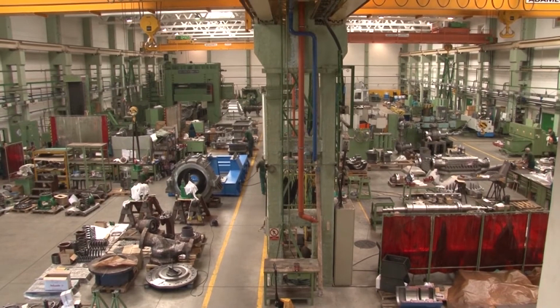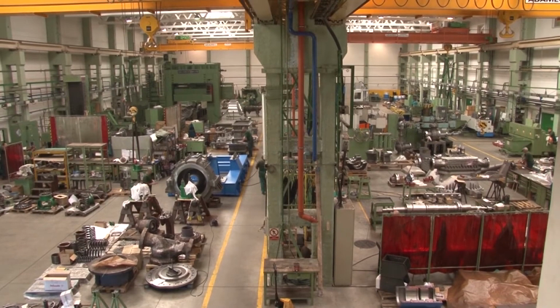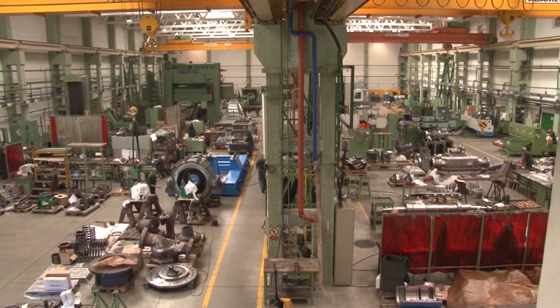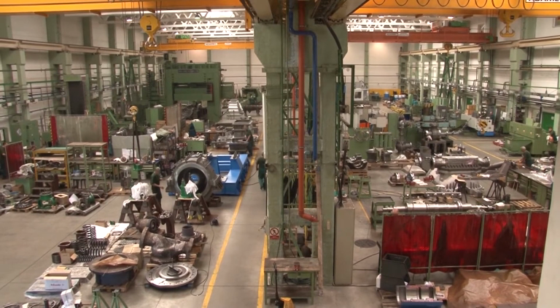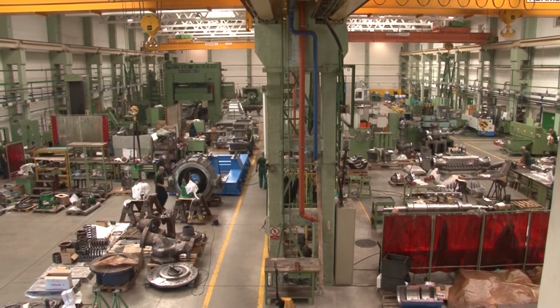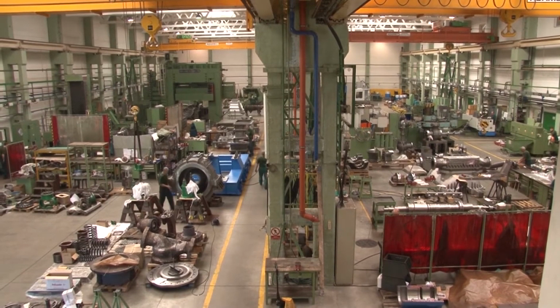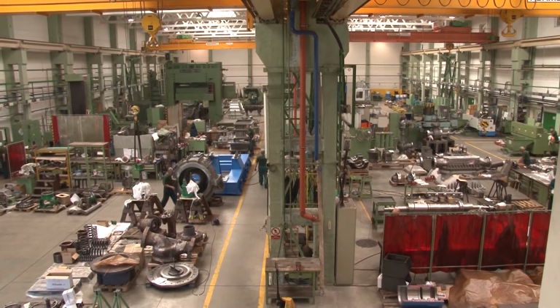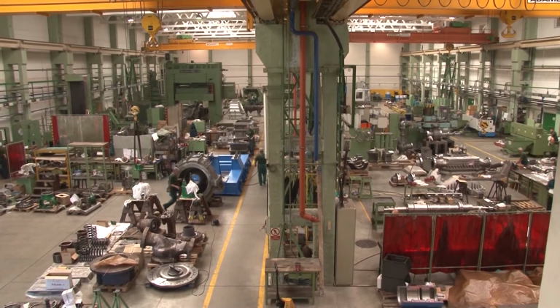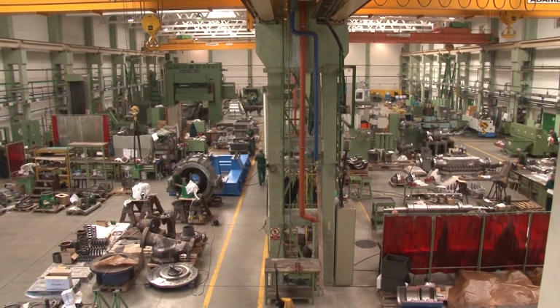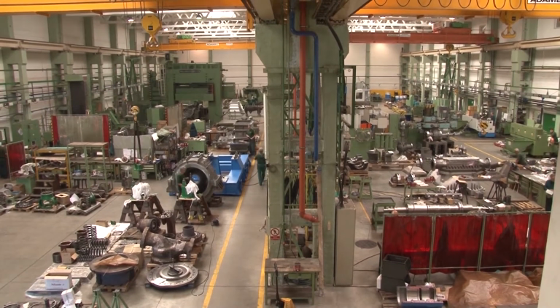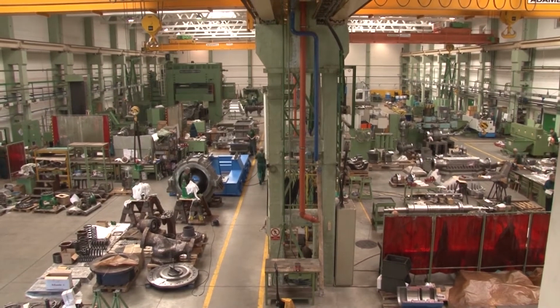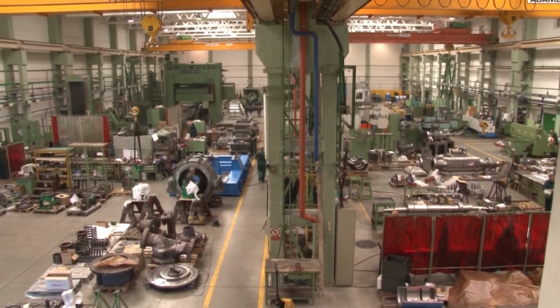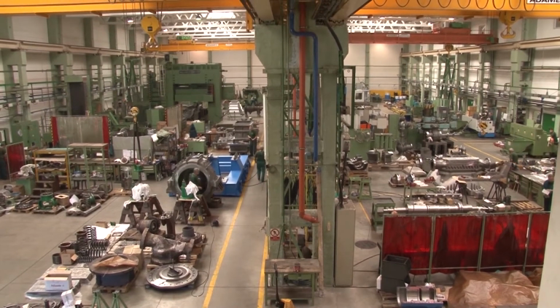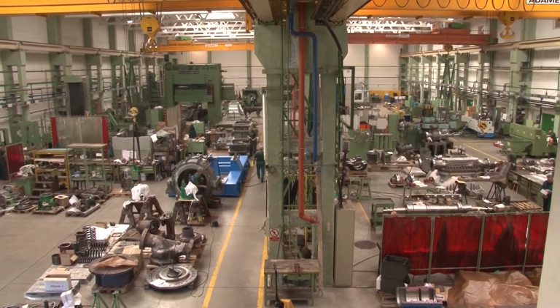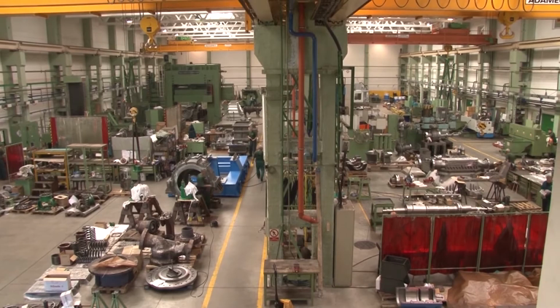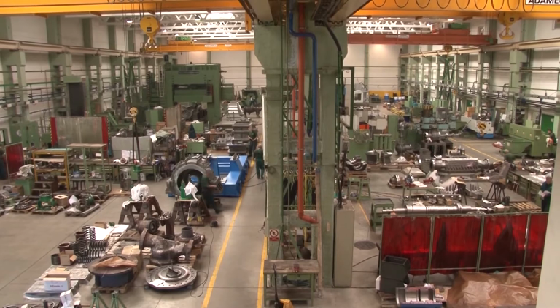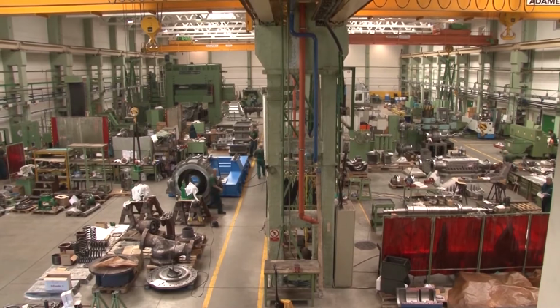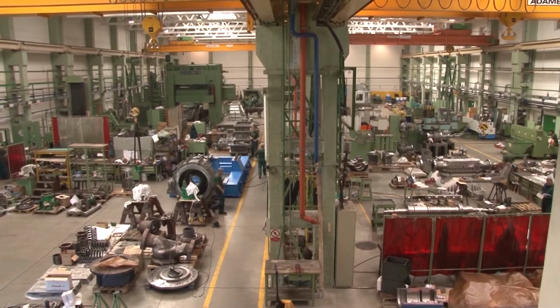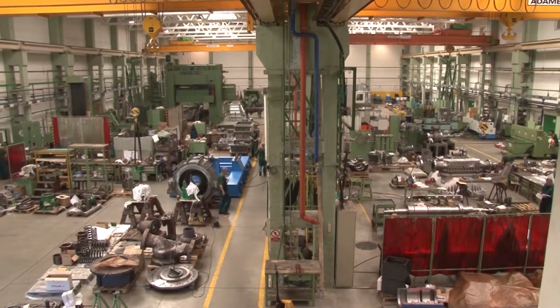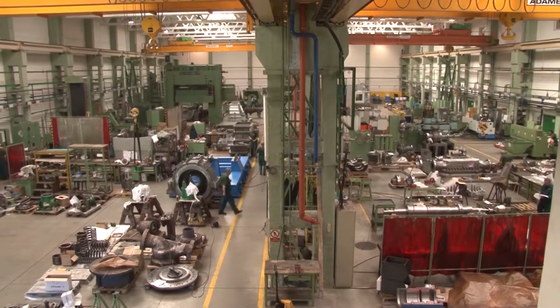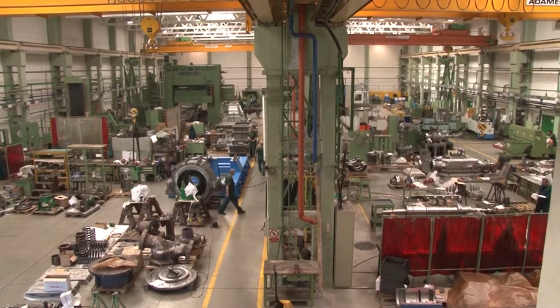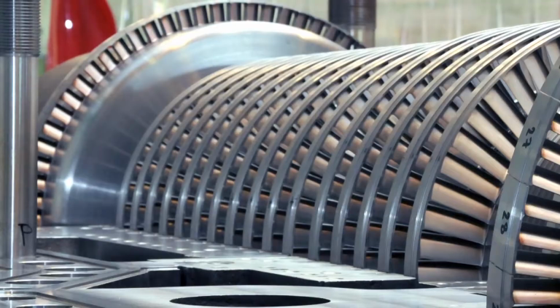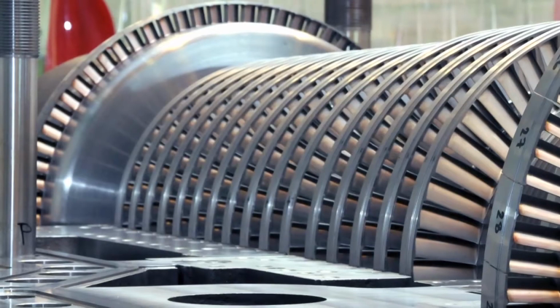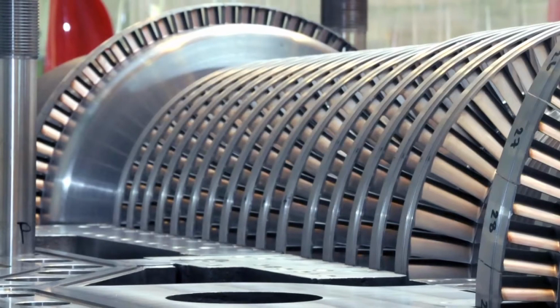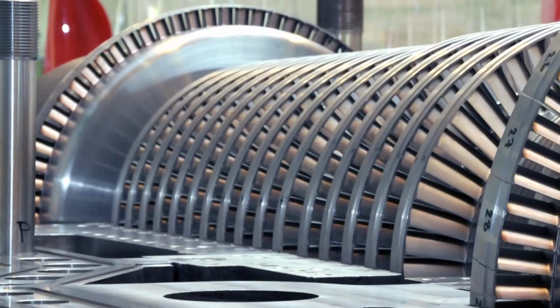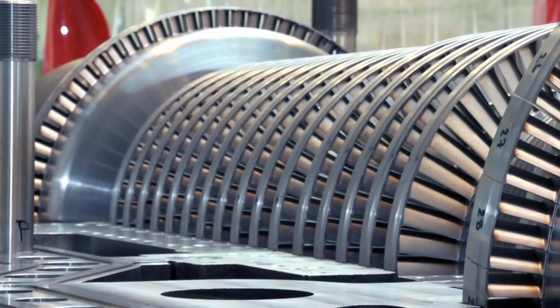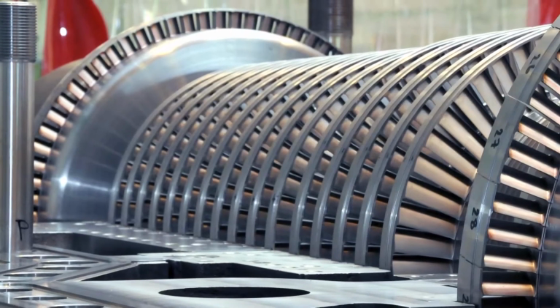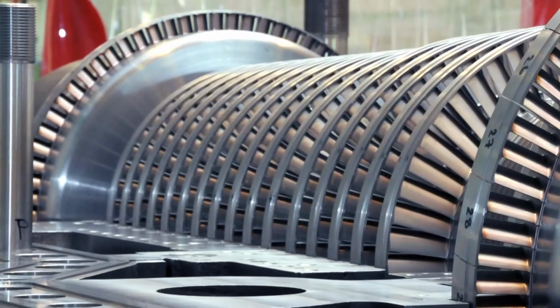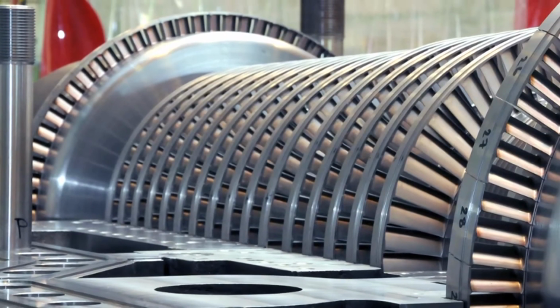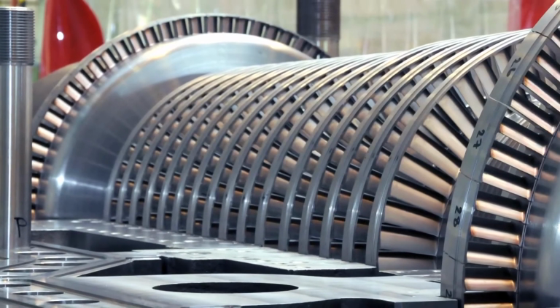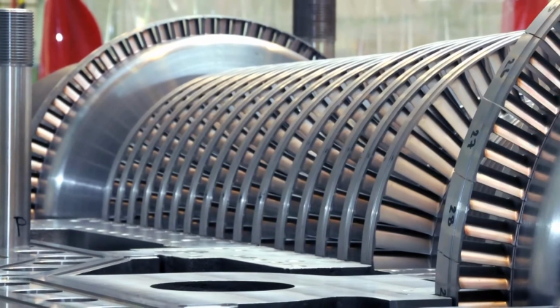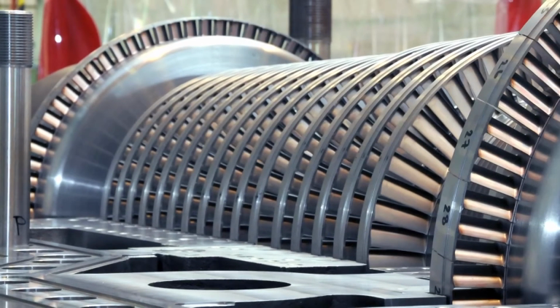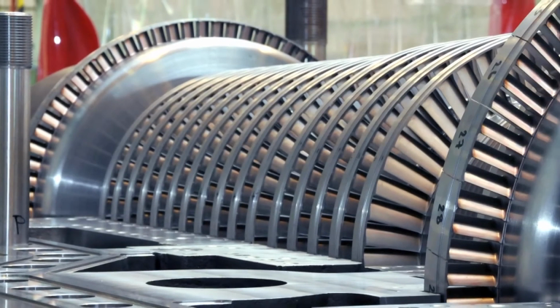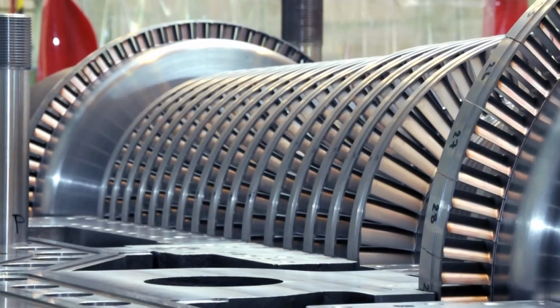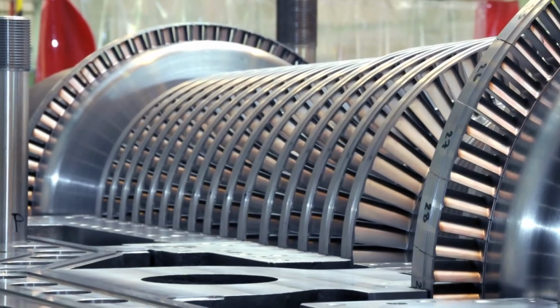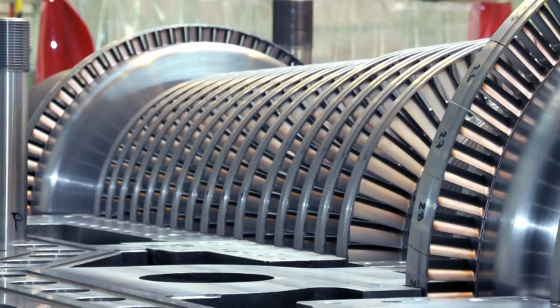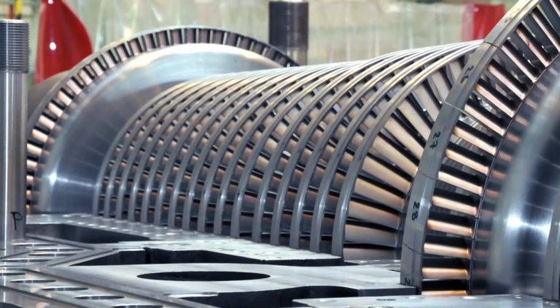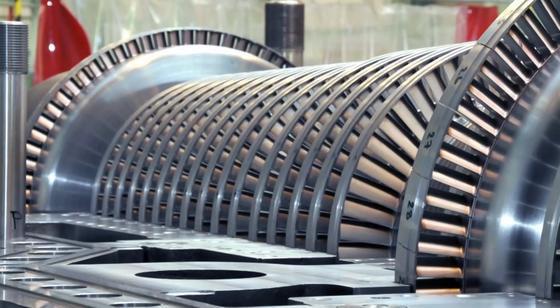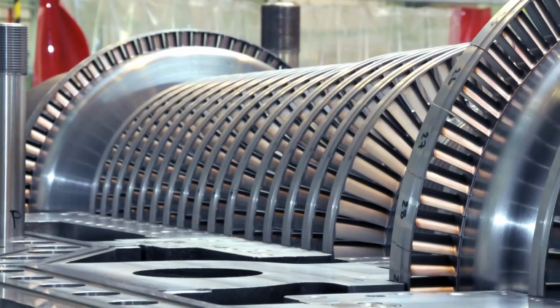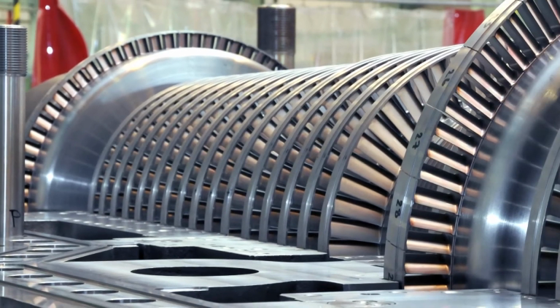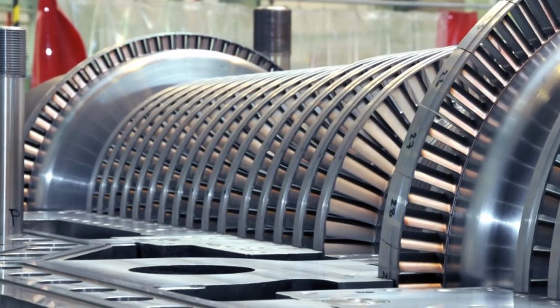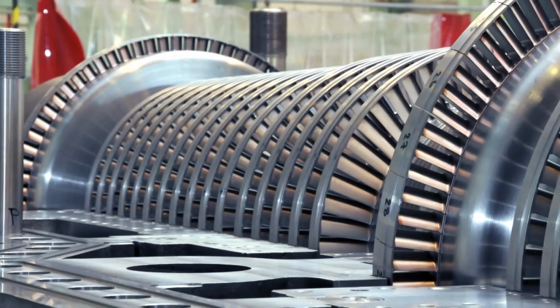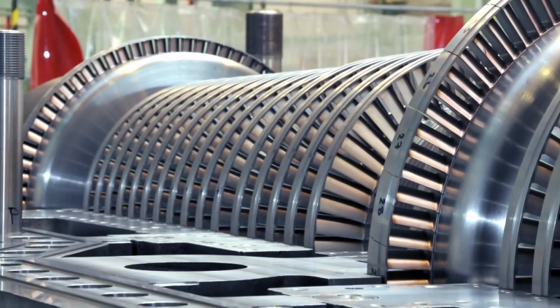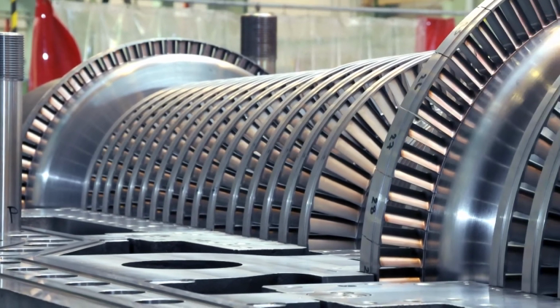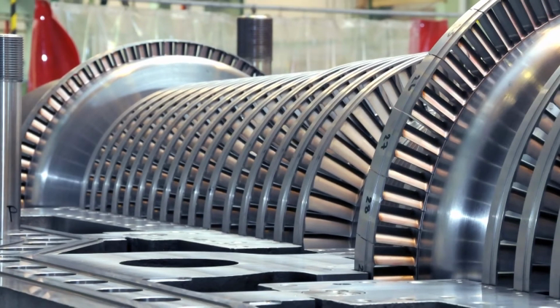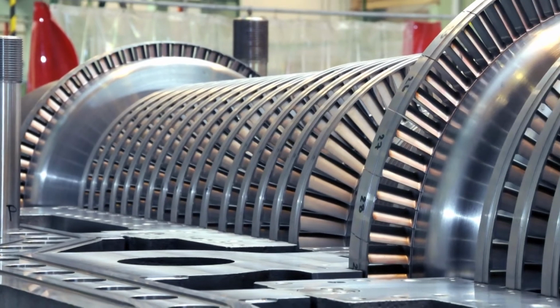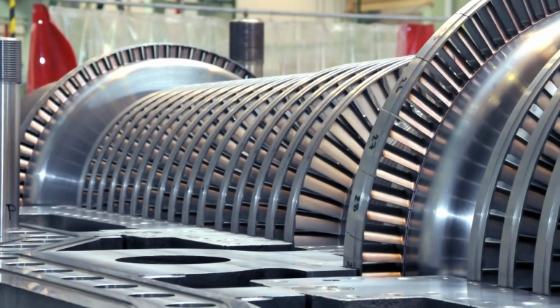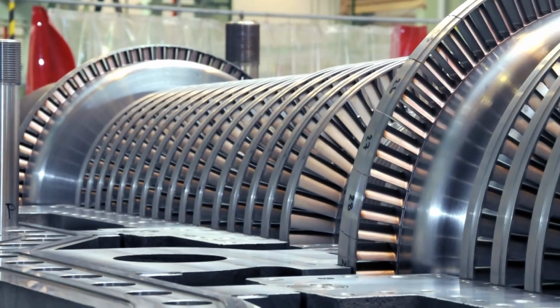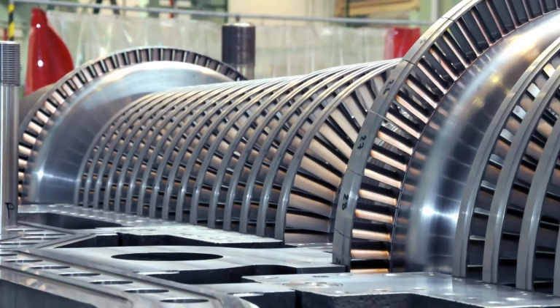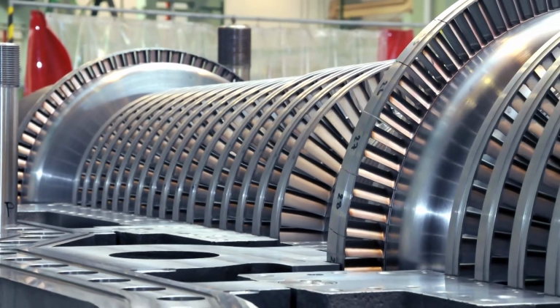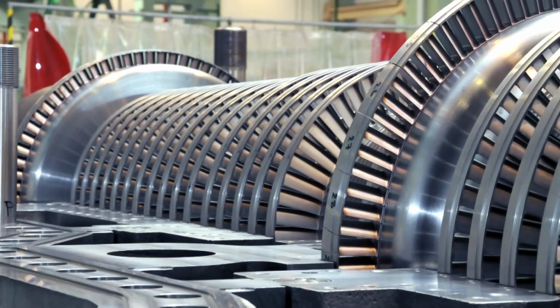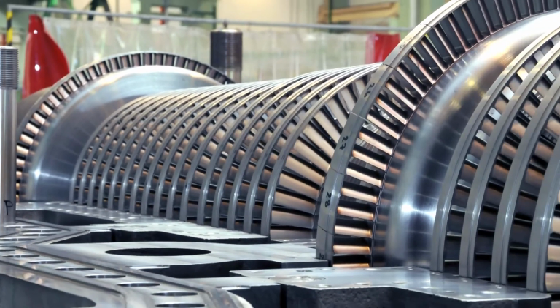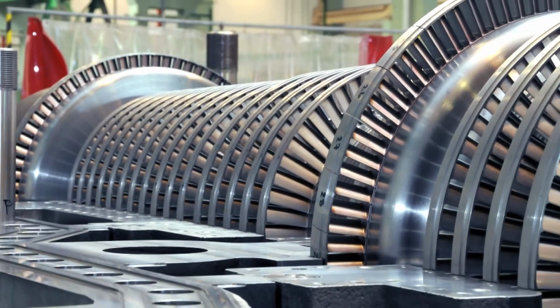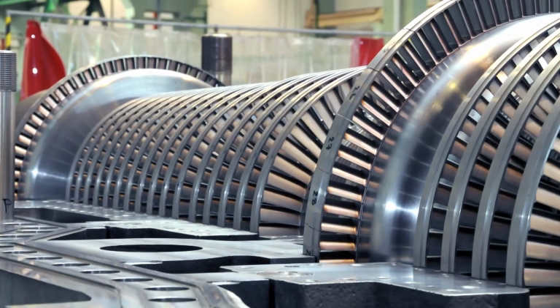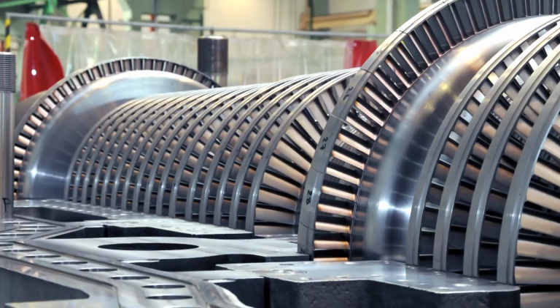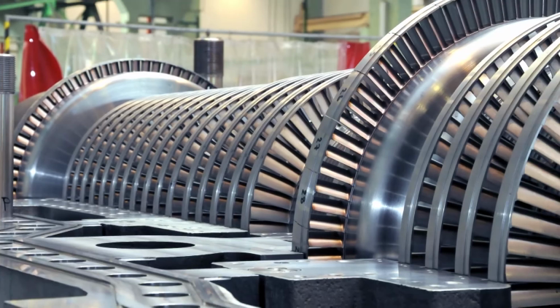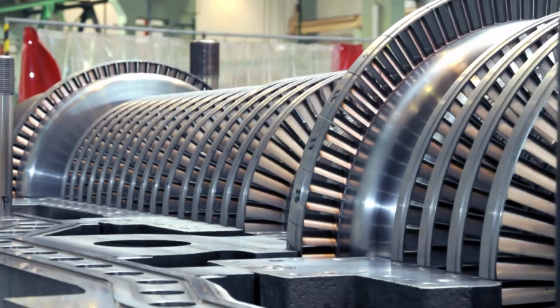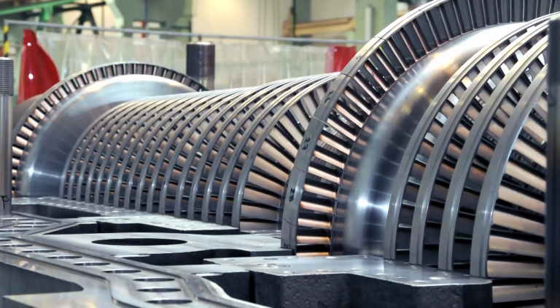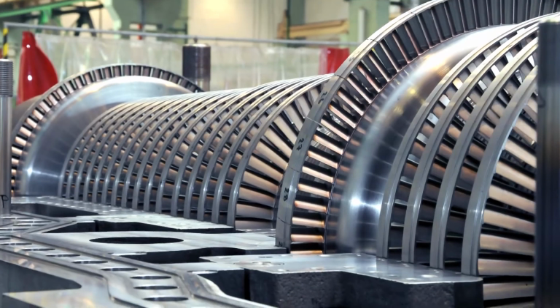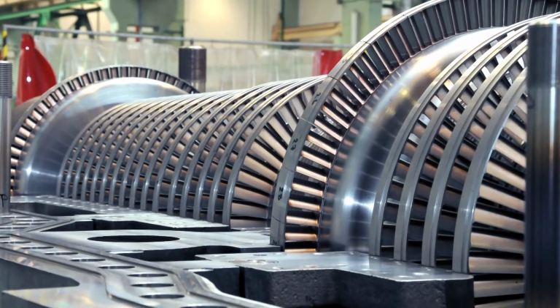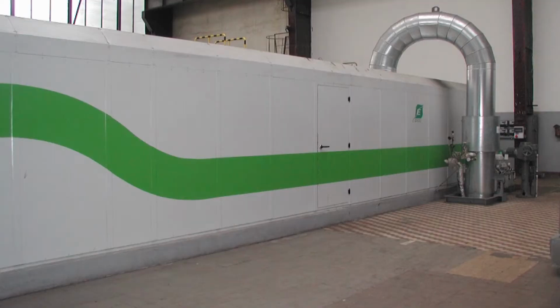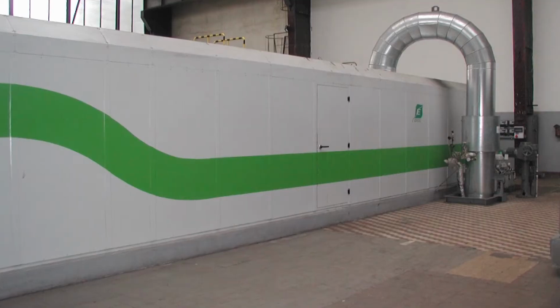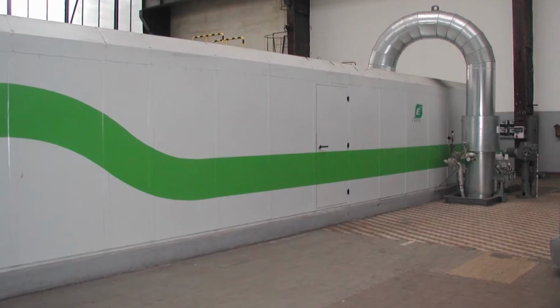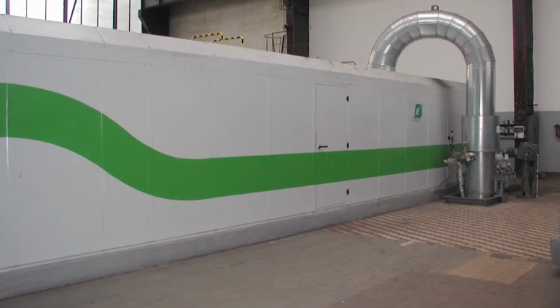ECOL supplies its turbines including ventilated acoustic casing, such as the 12 MW turbine in Colleen.